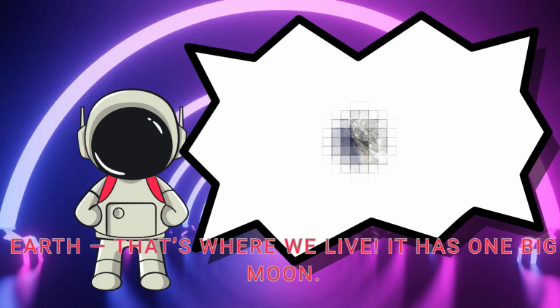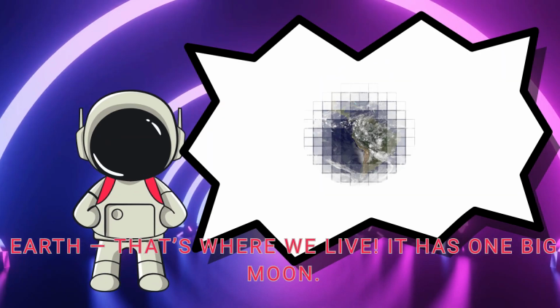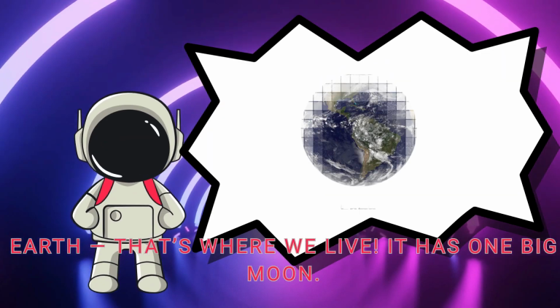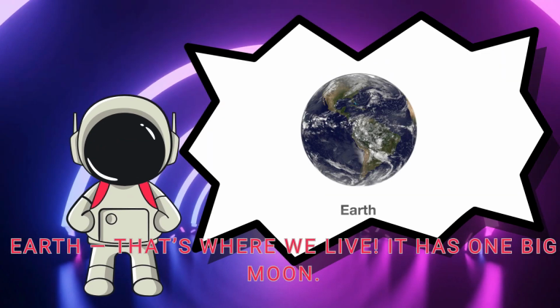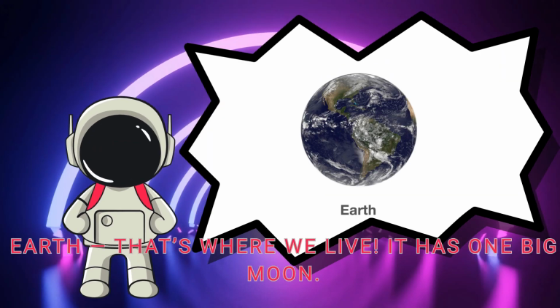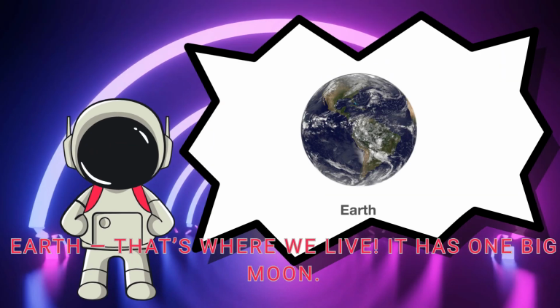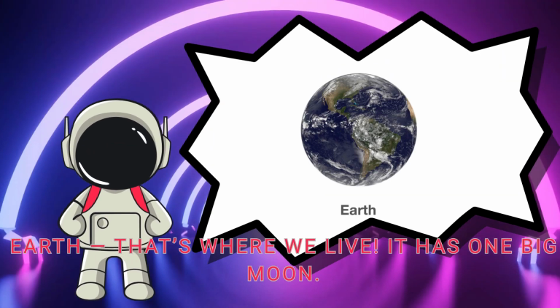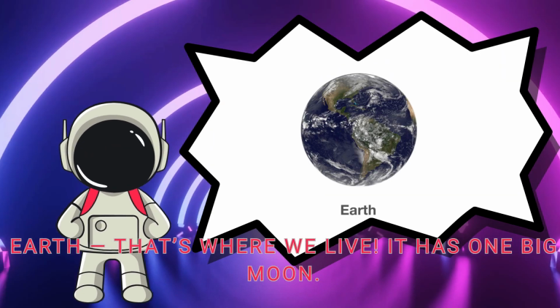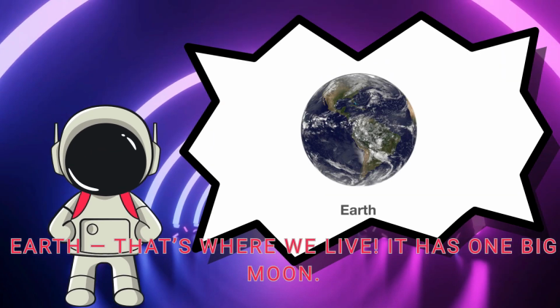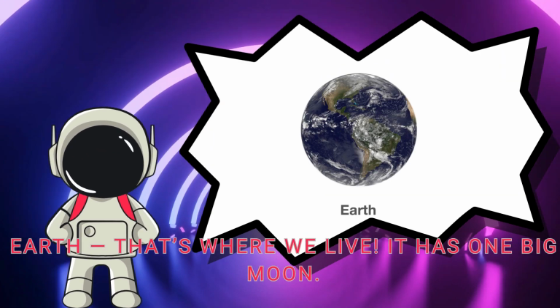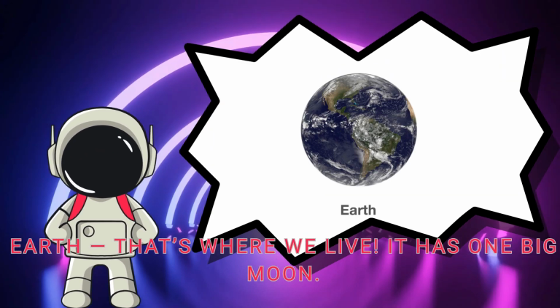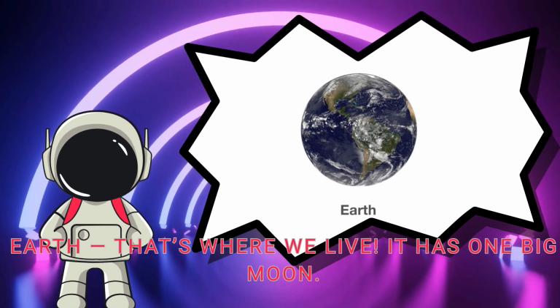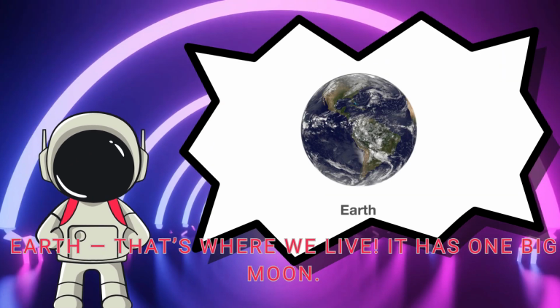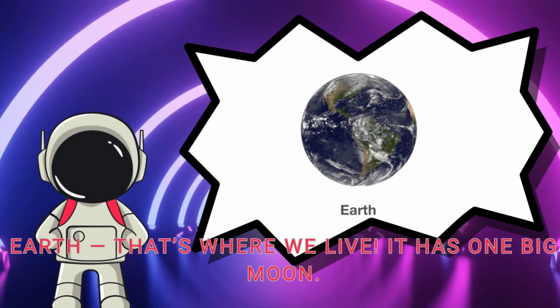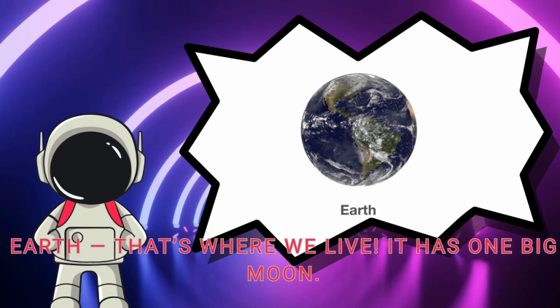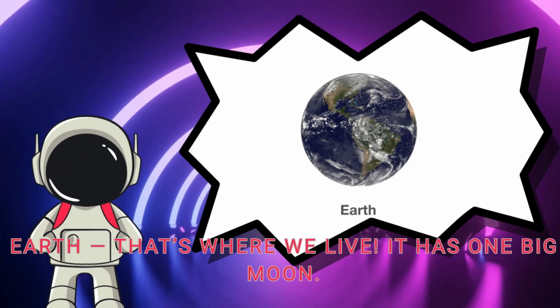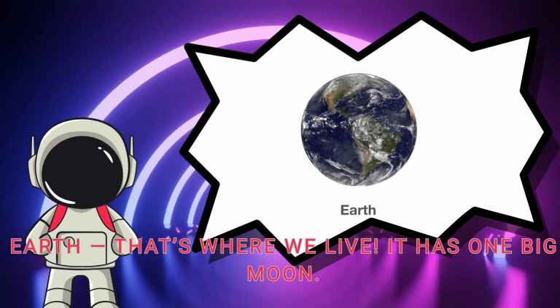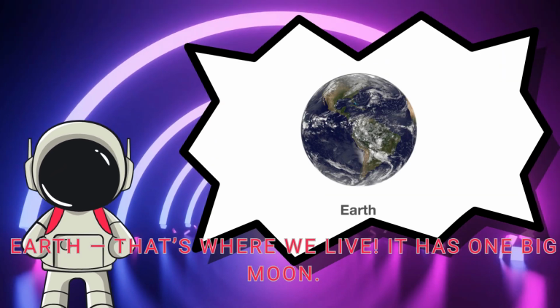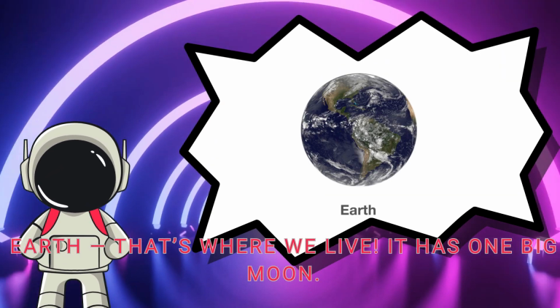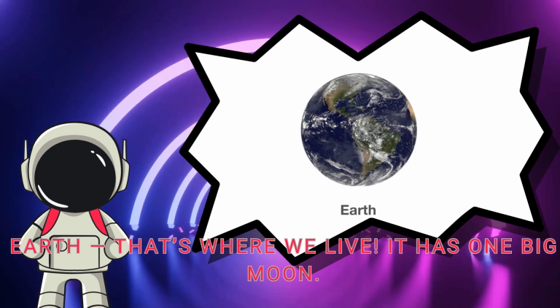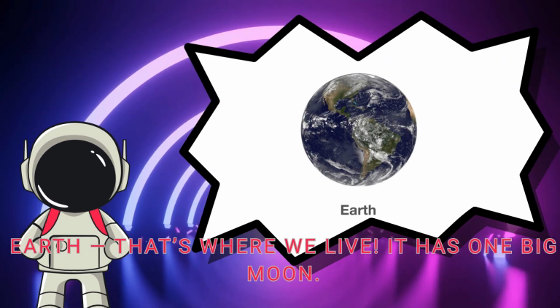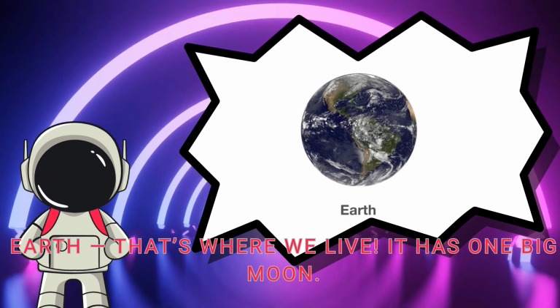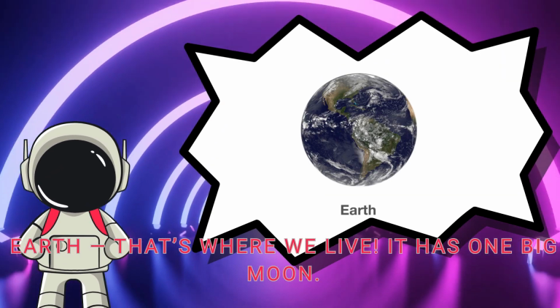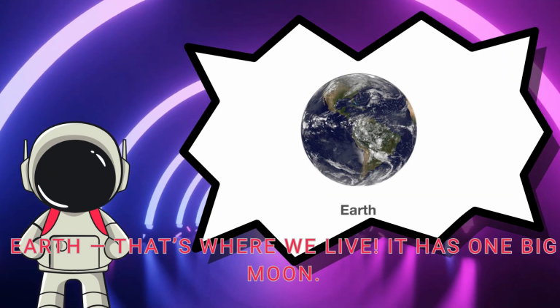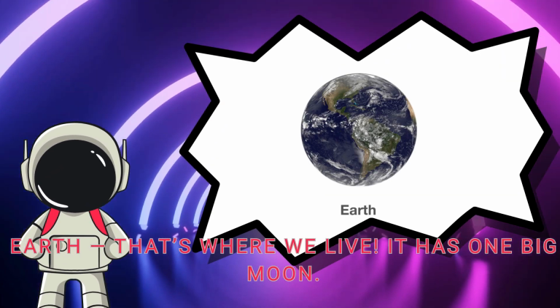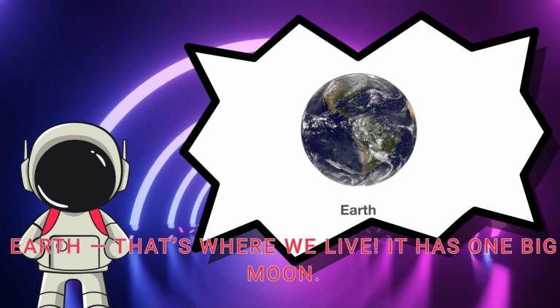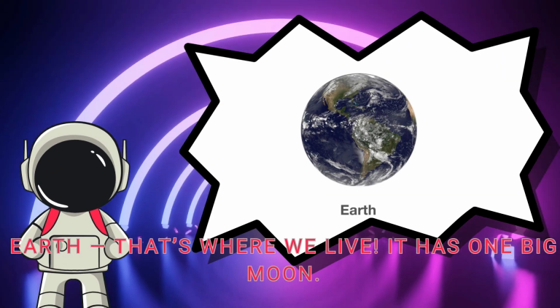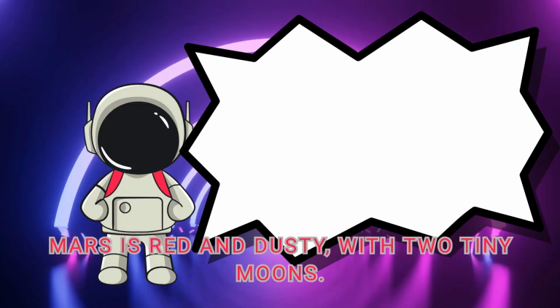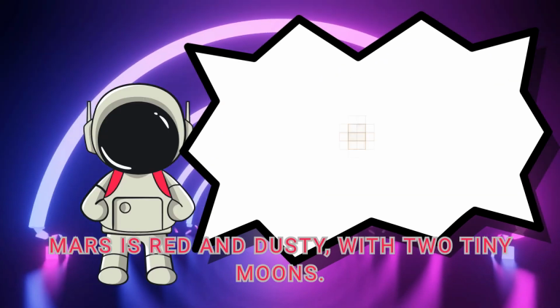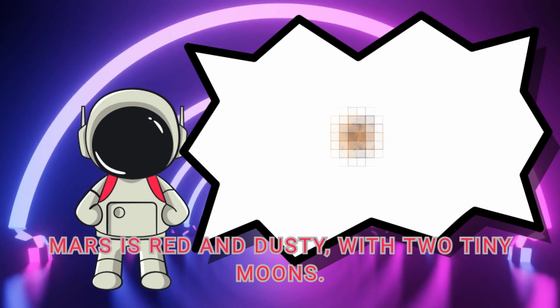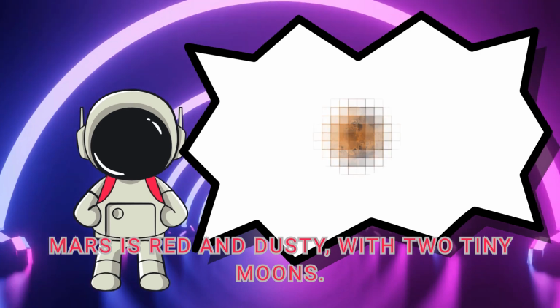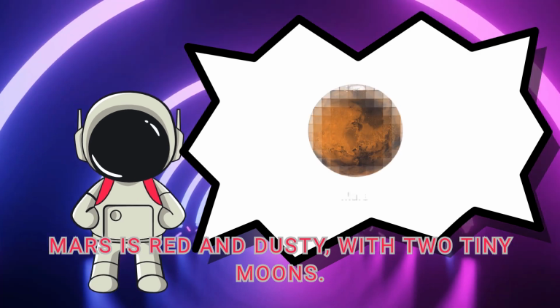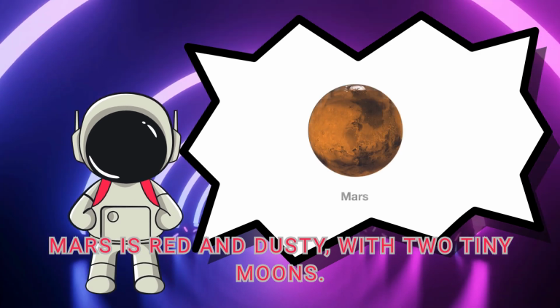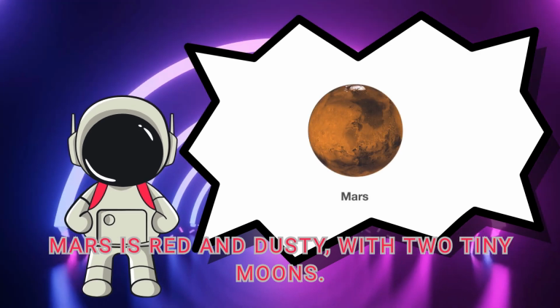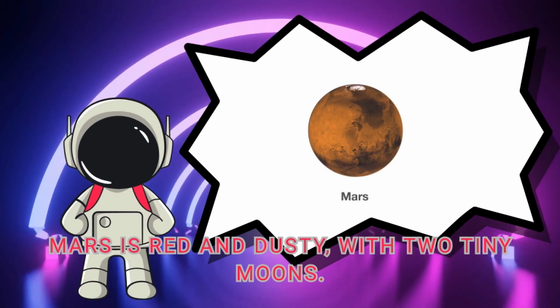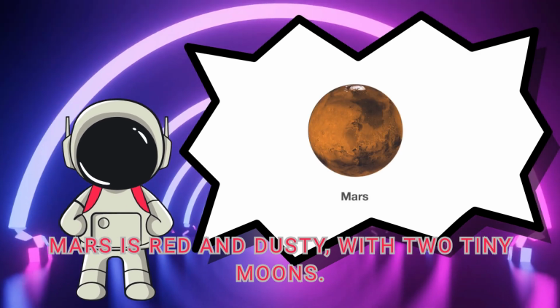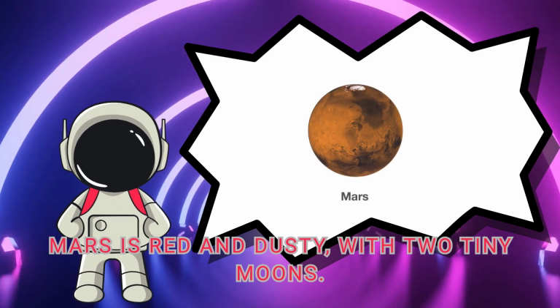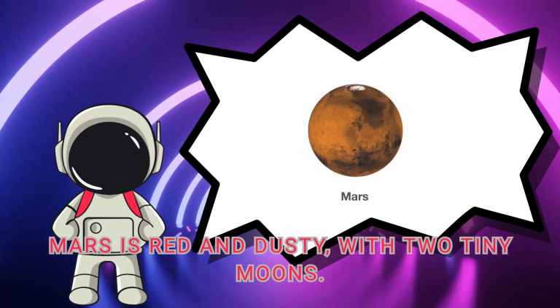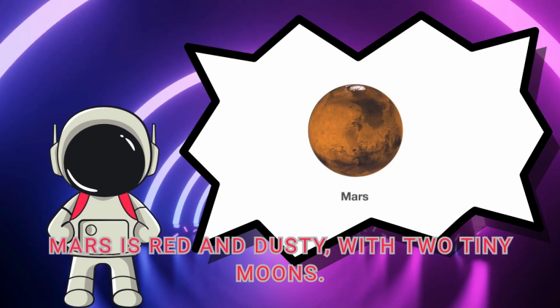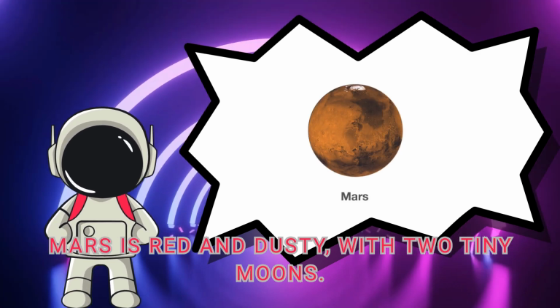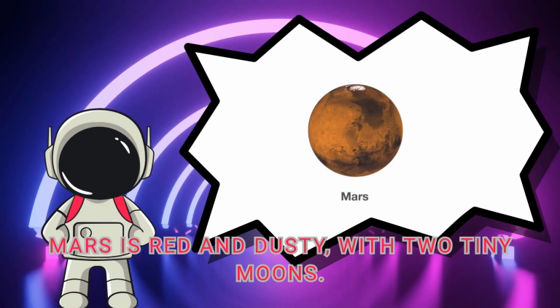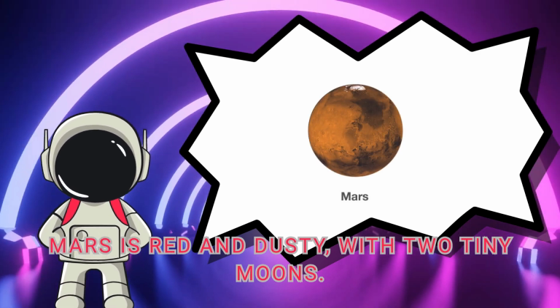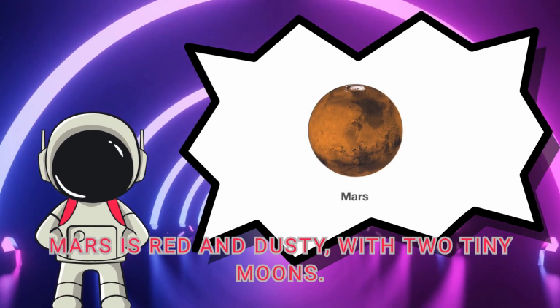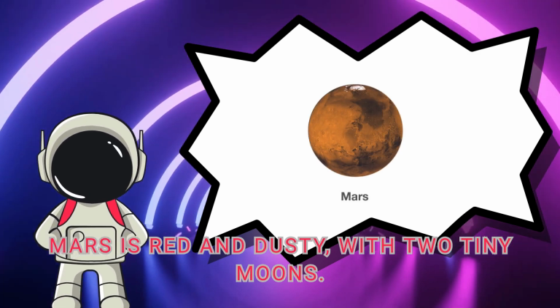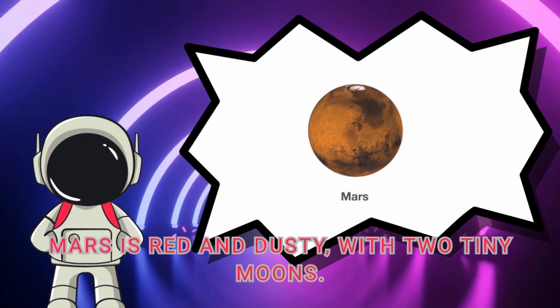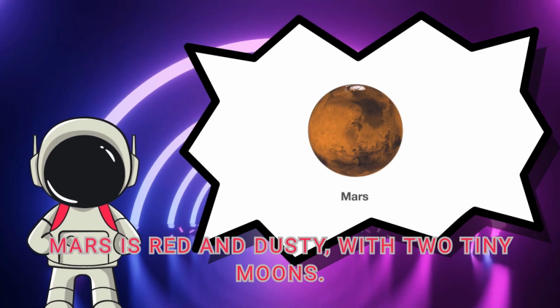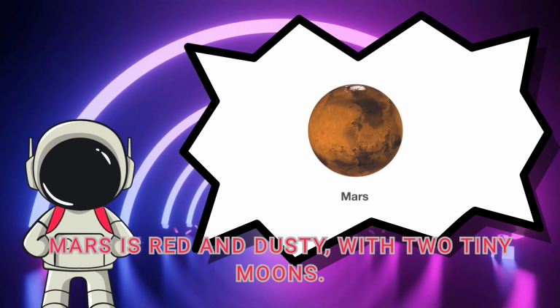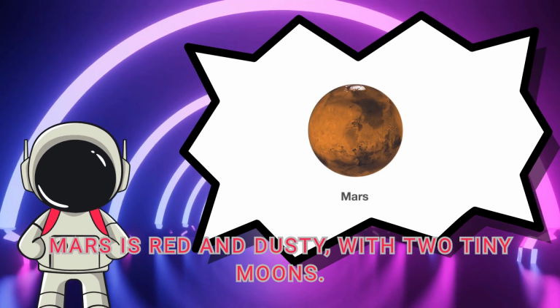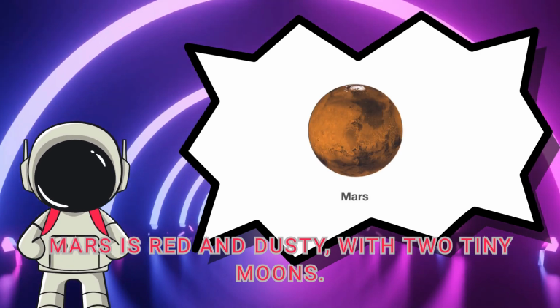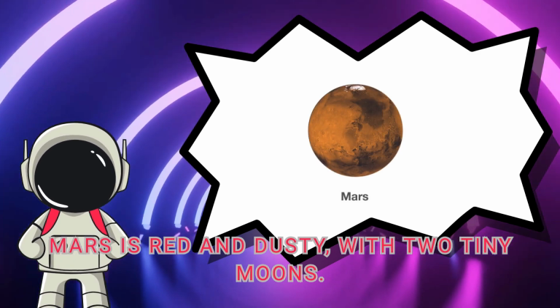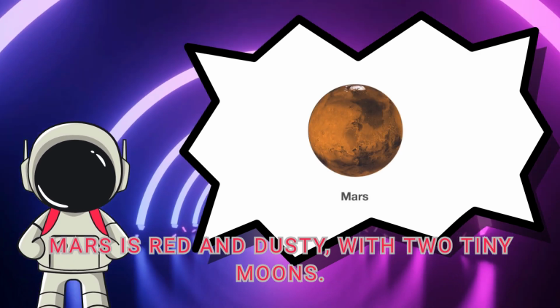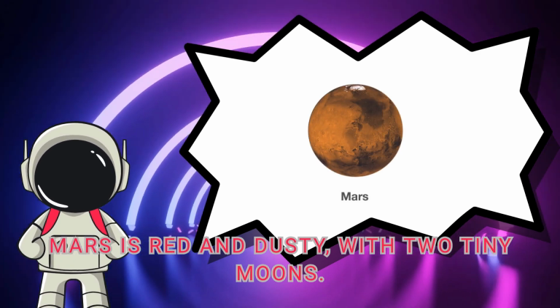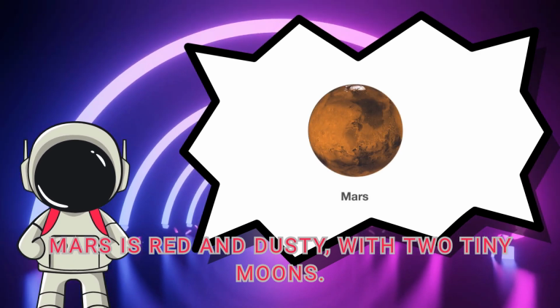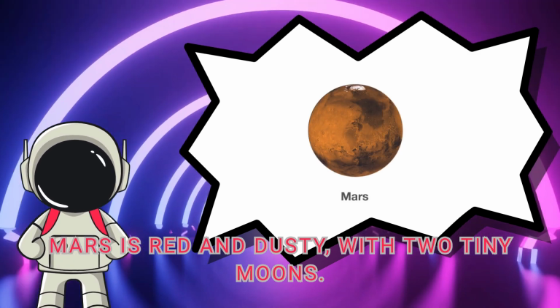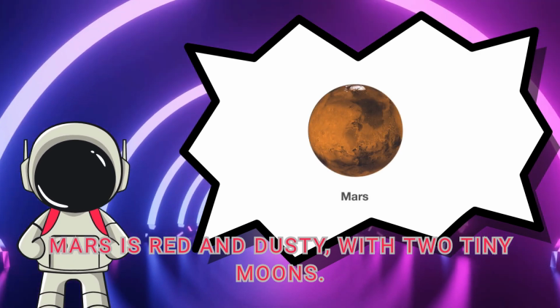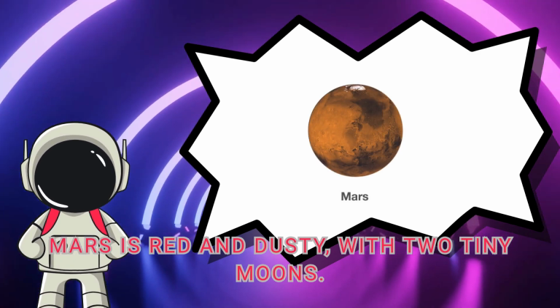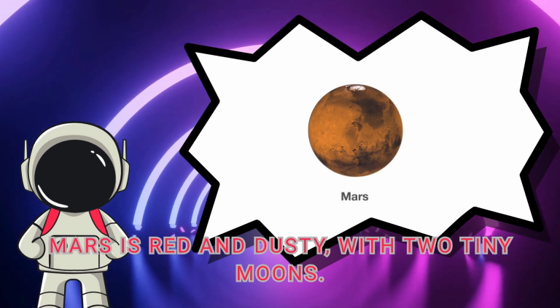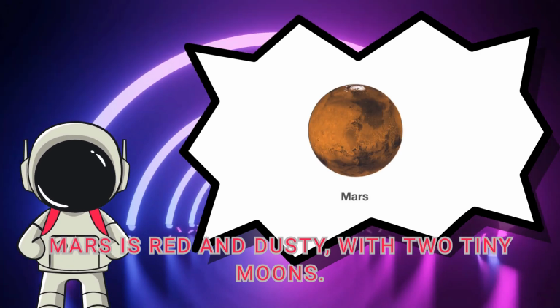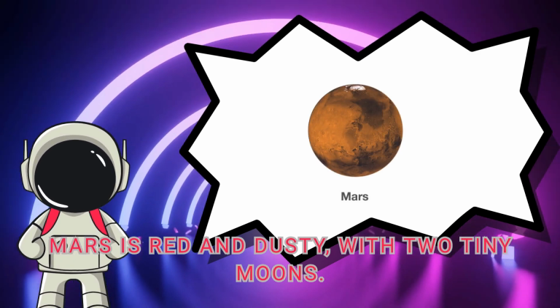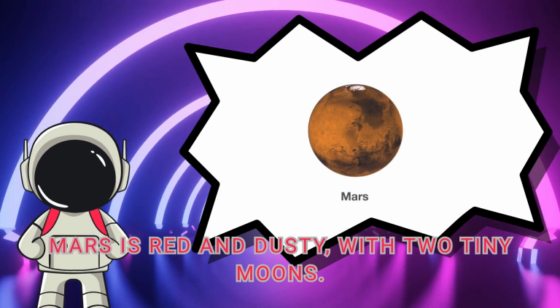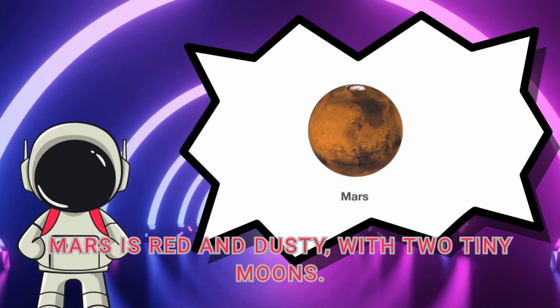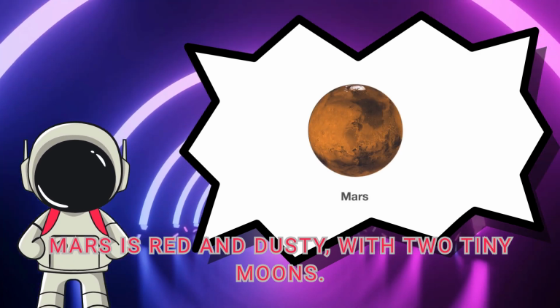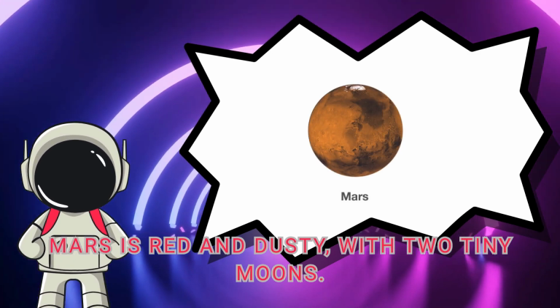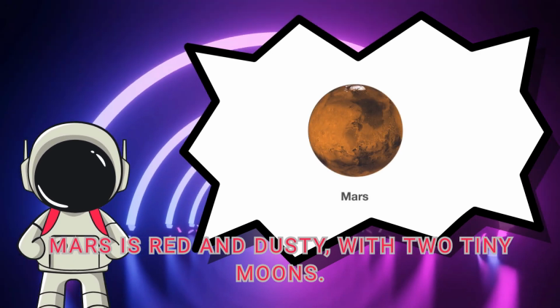Next is Earth — that's where we live. It has one big moon. Mars is red and dusty, with two tiny moons.